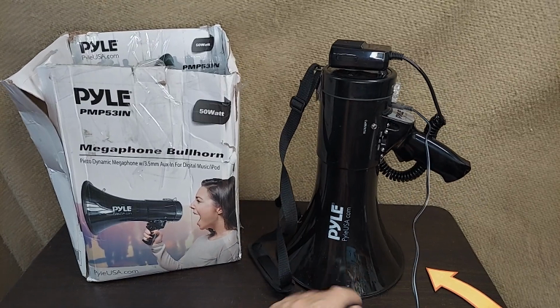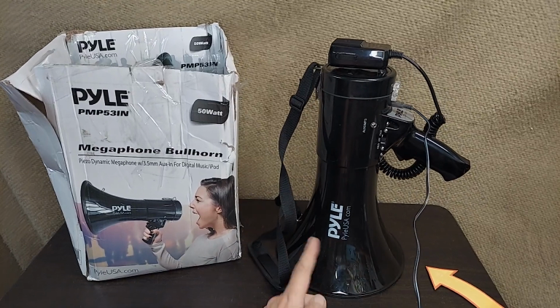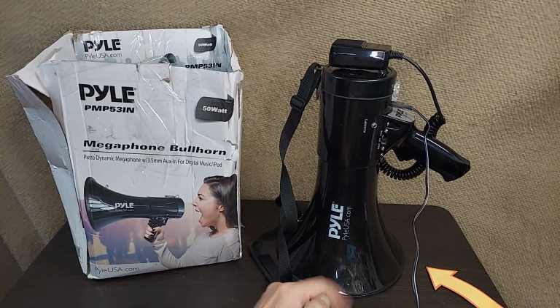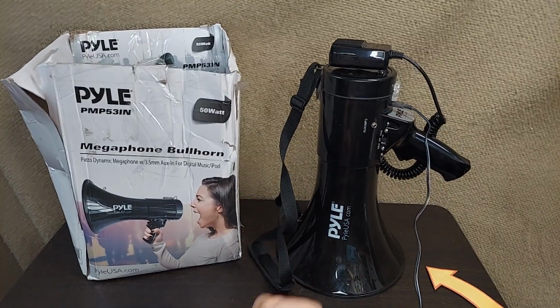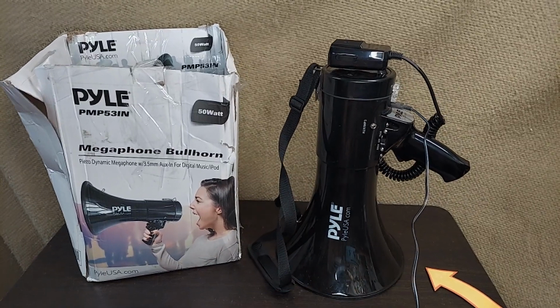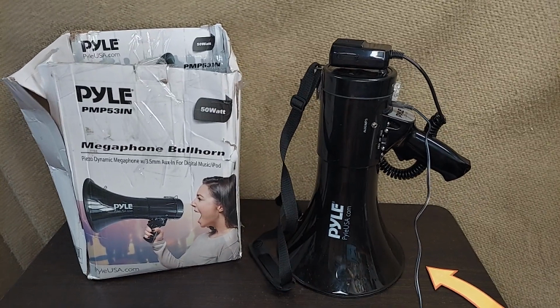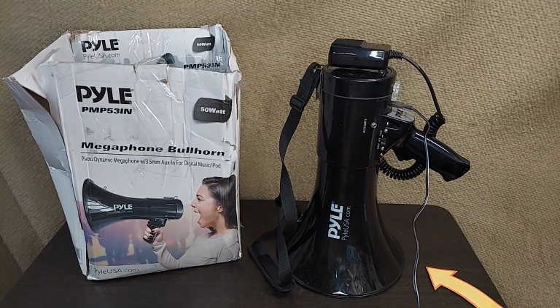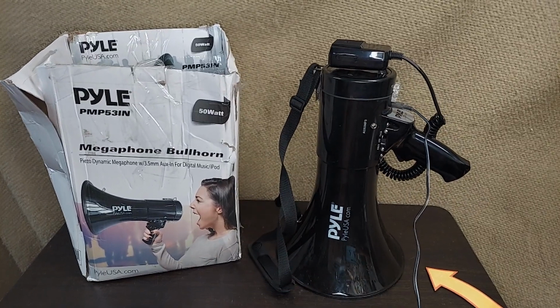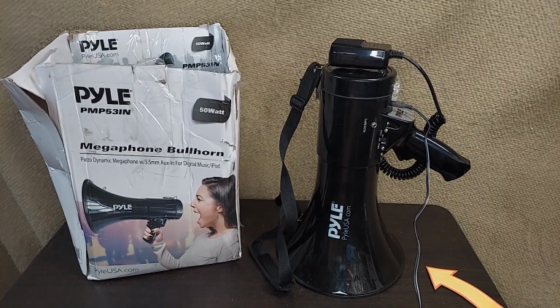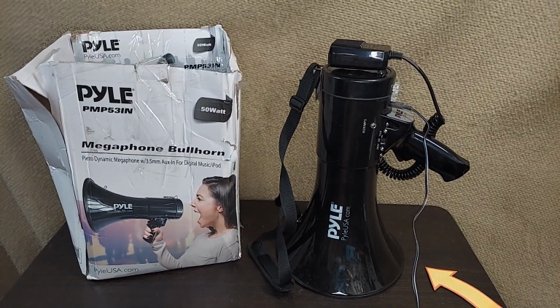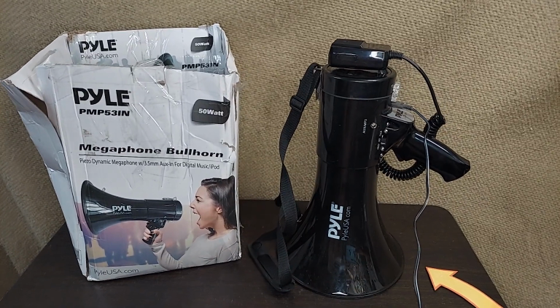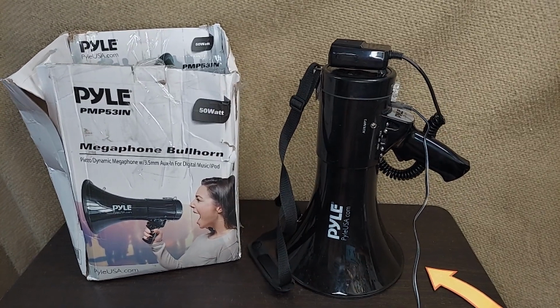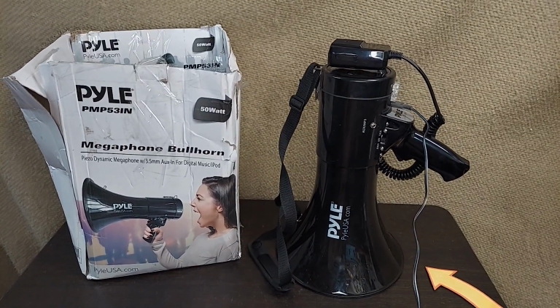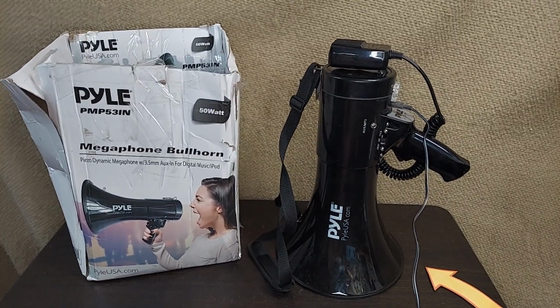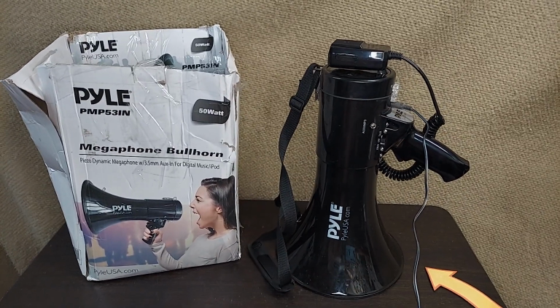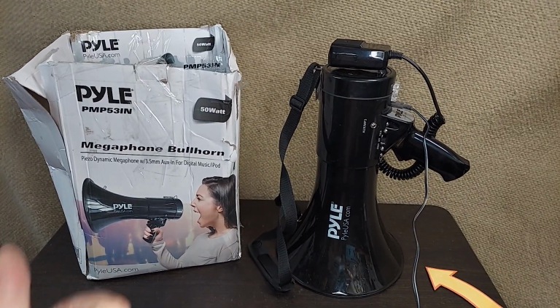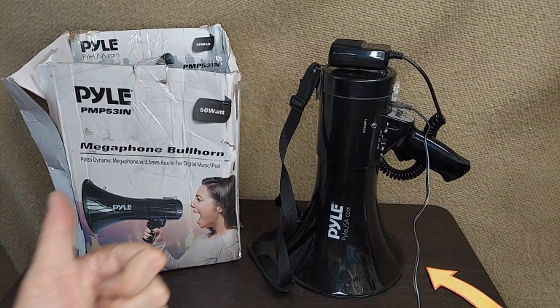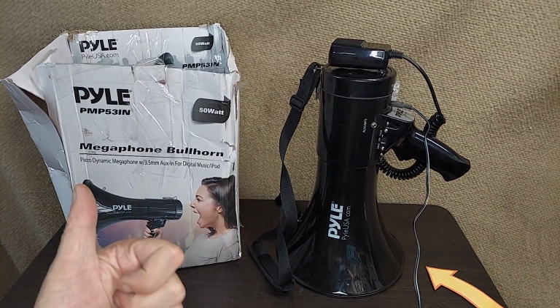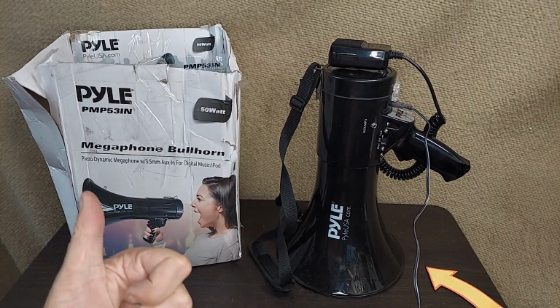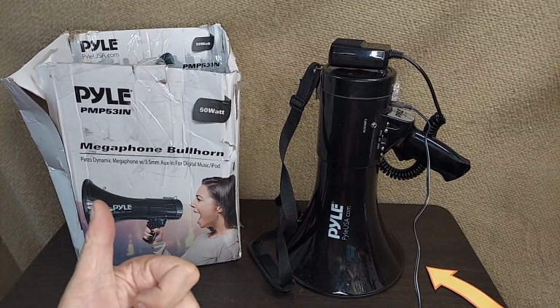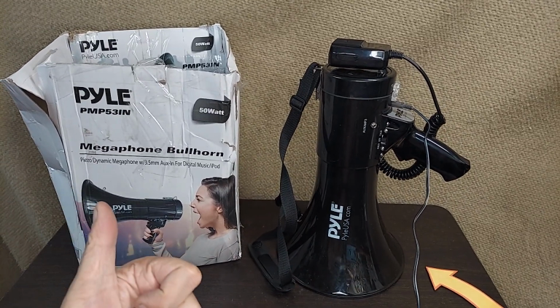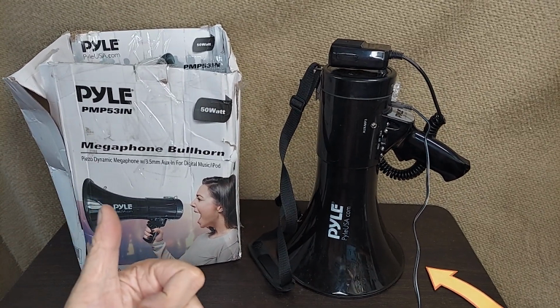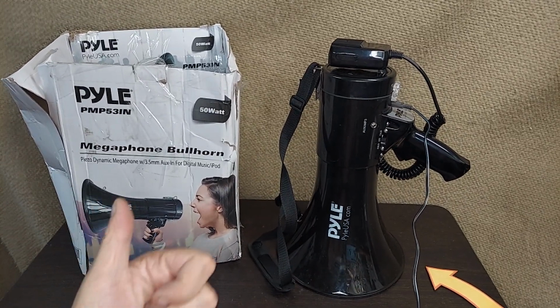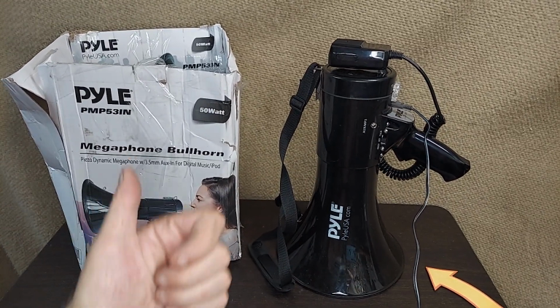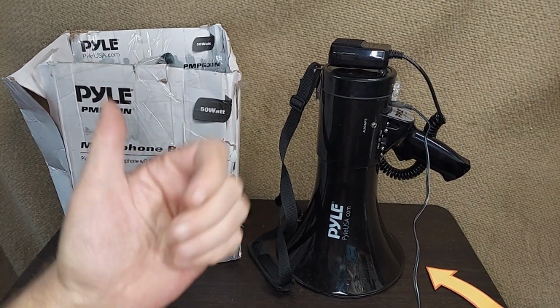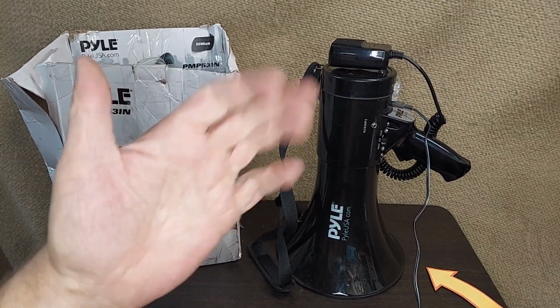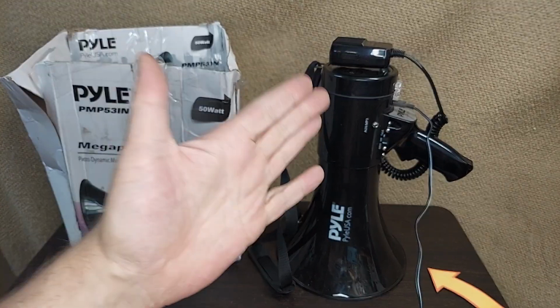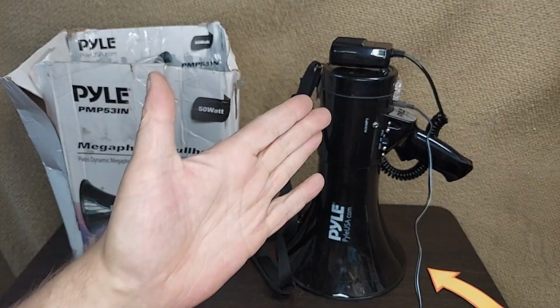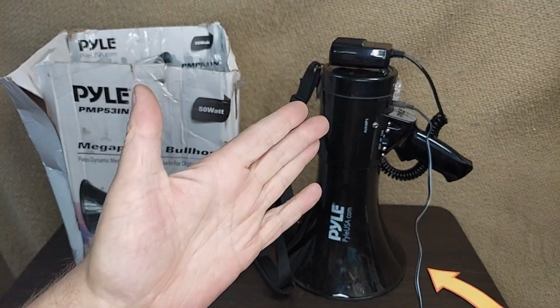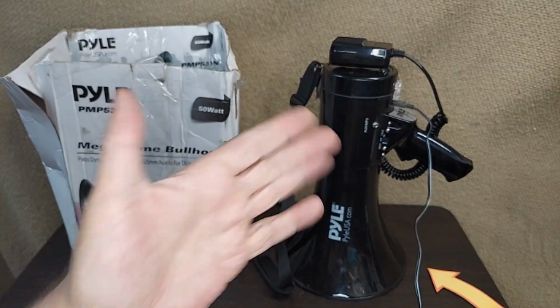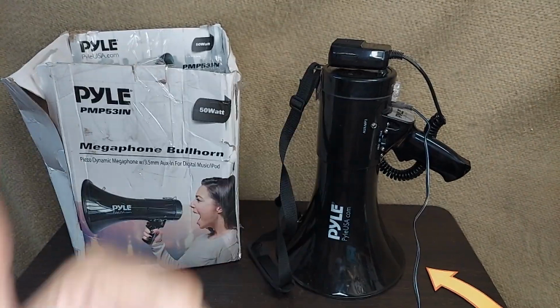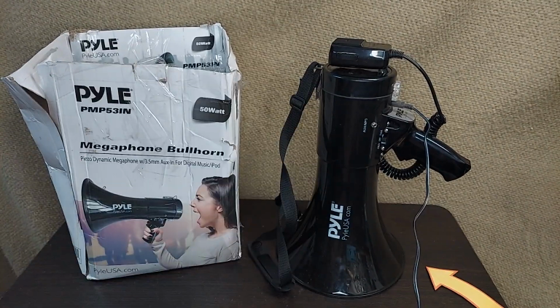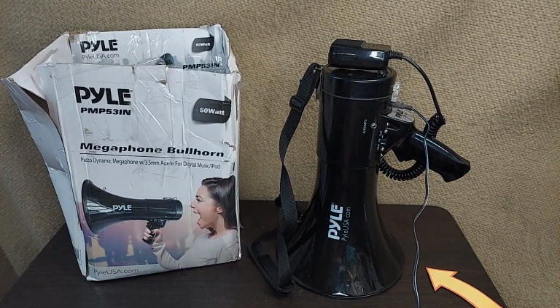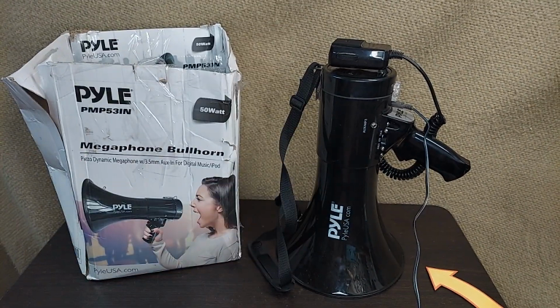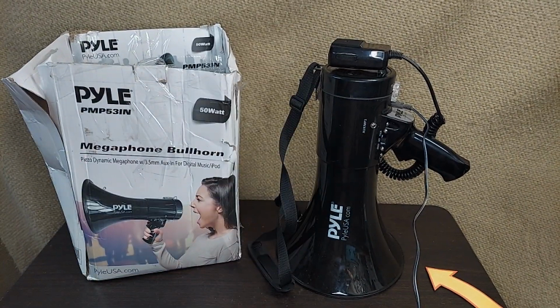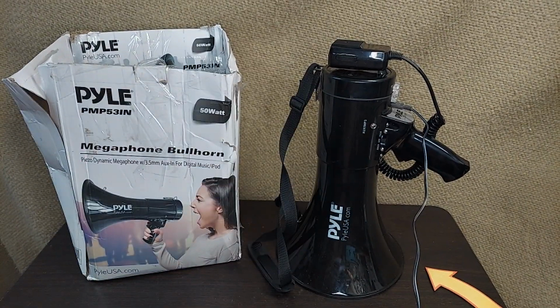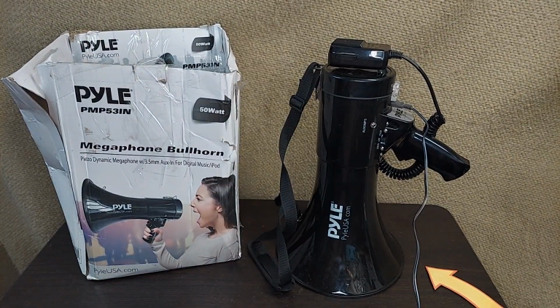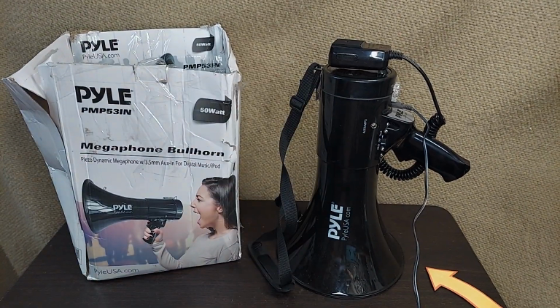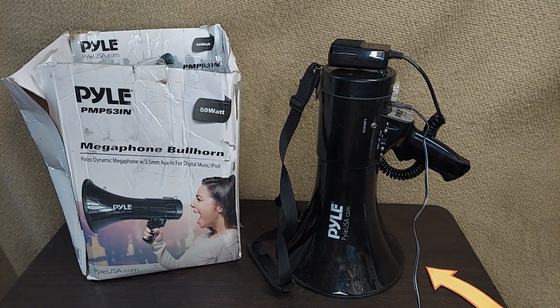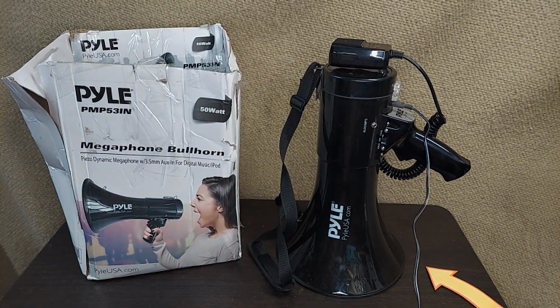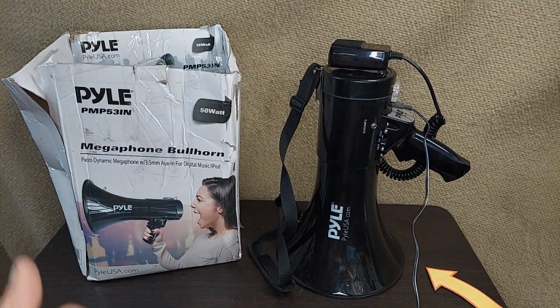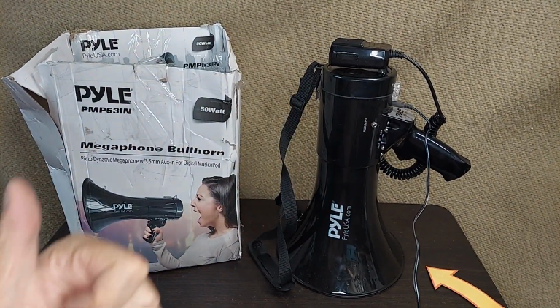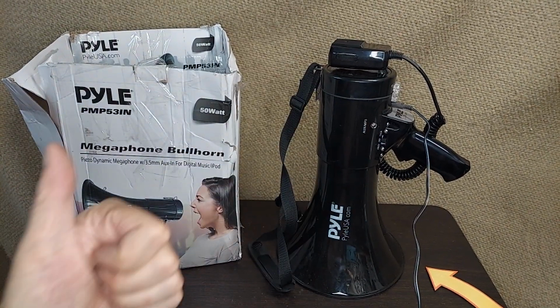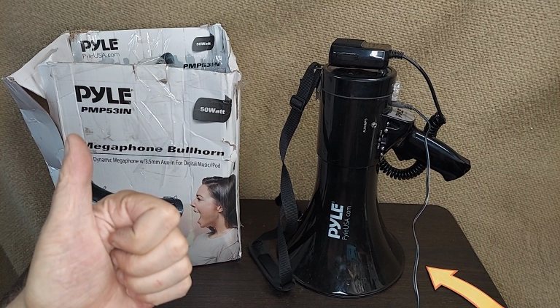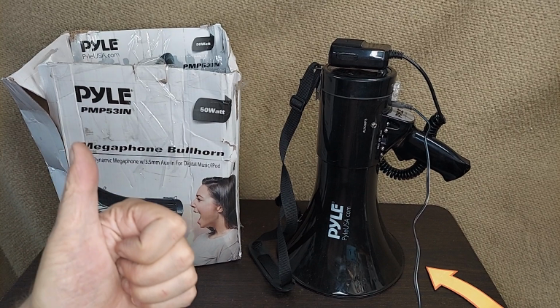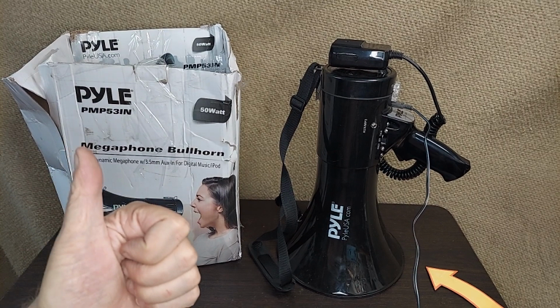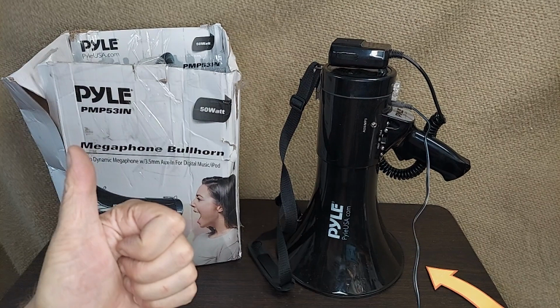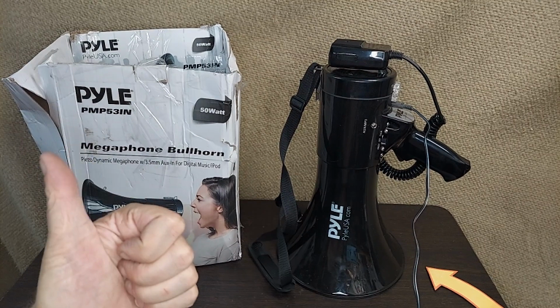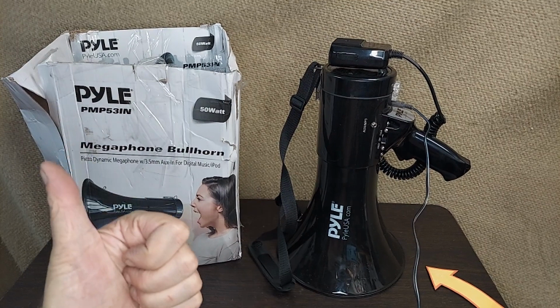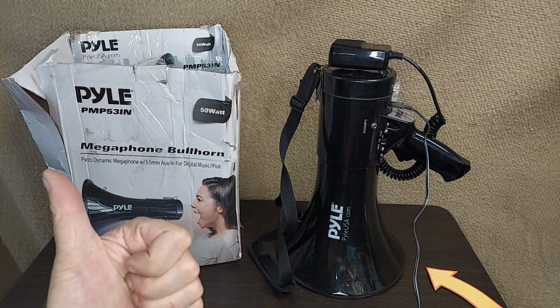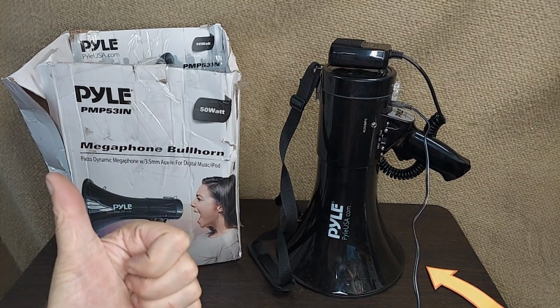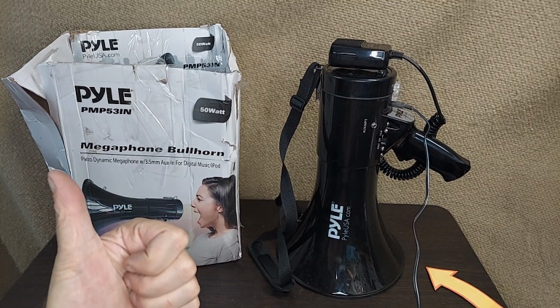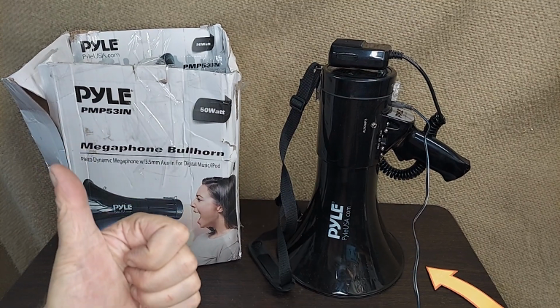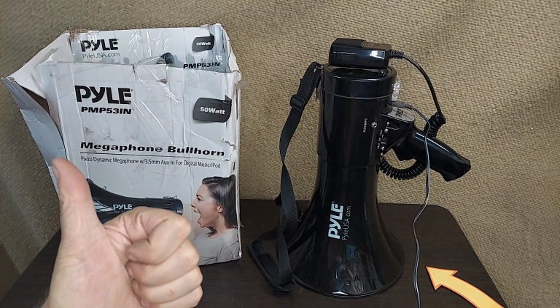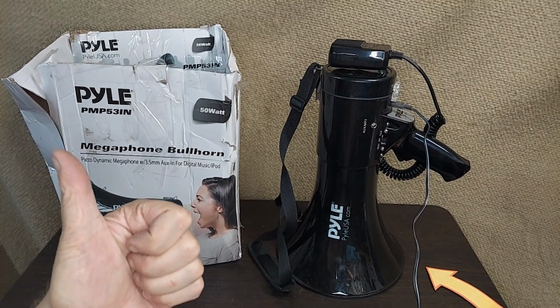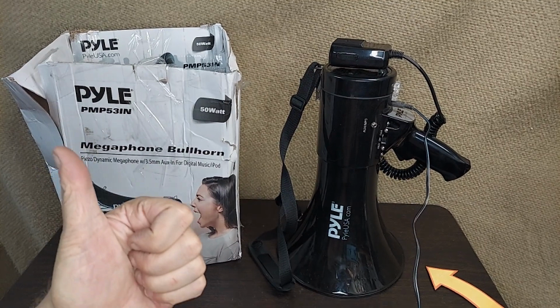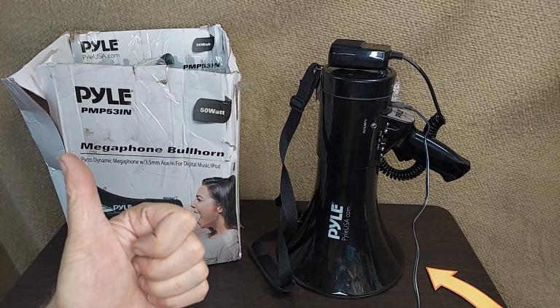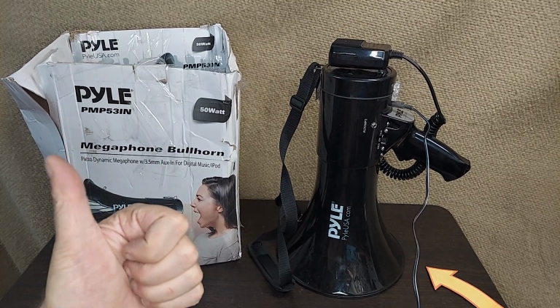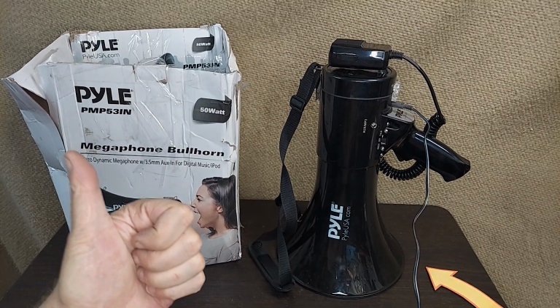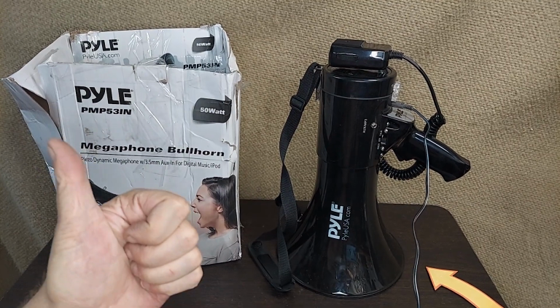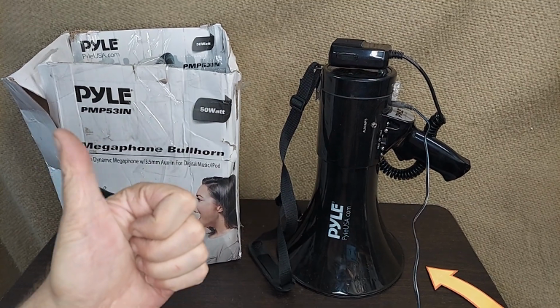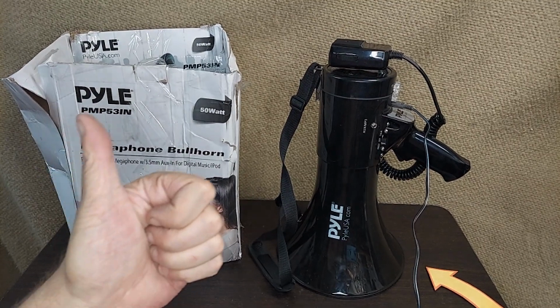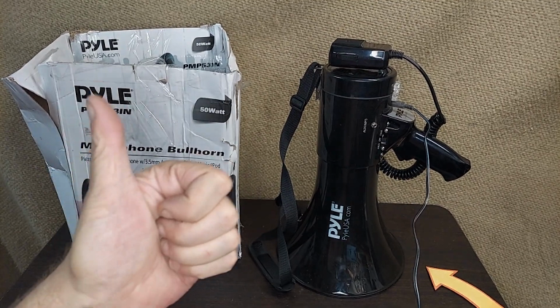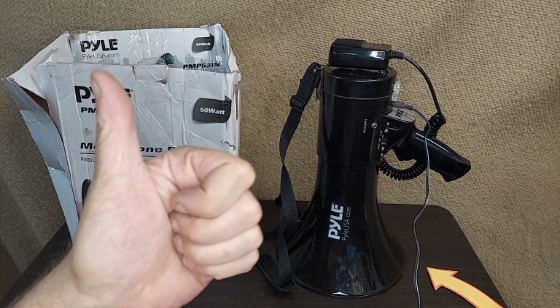Pyle USA. It's all black, it's got all the accessories, and it's 50 watts. Hope this helps.